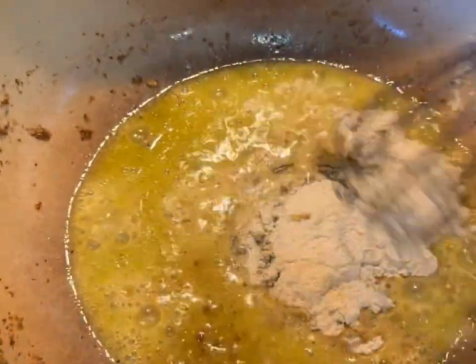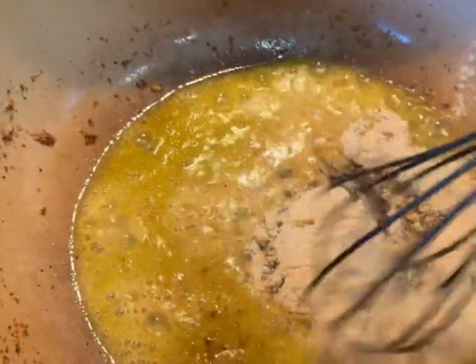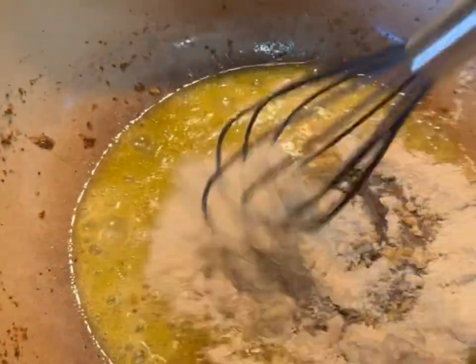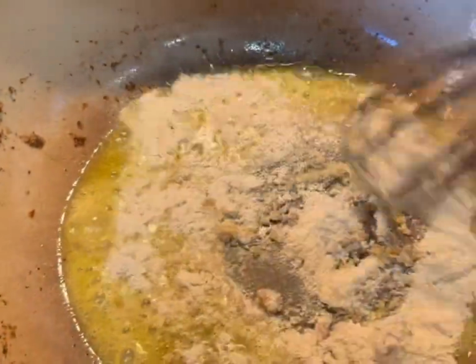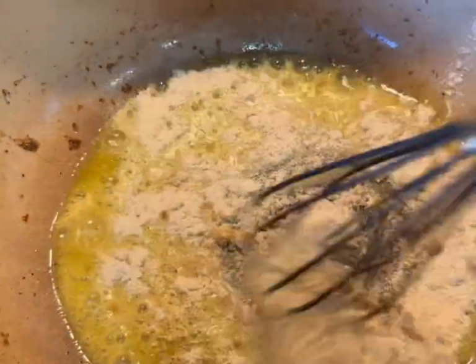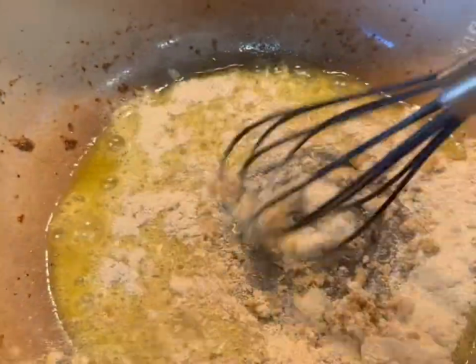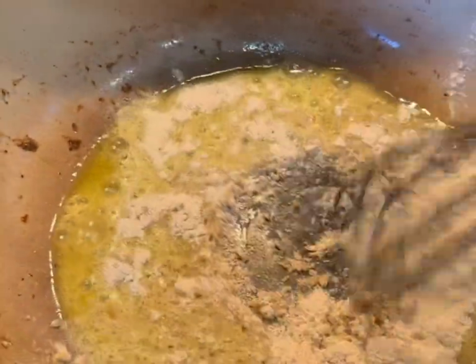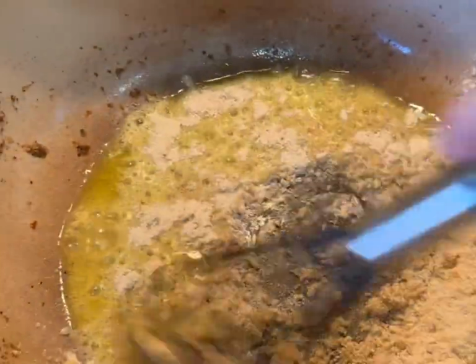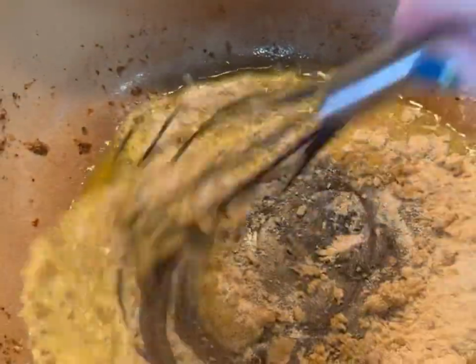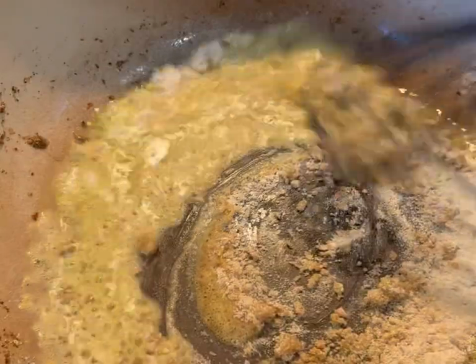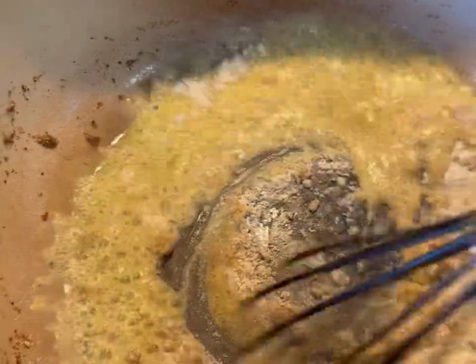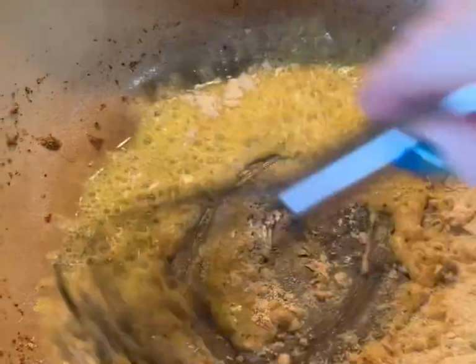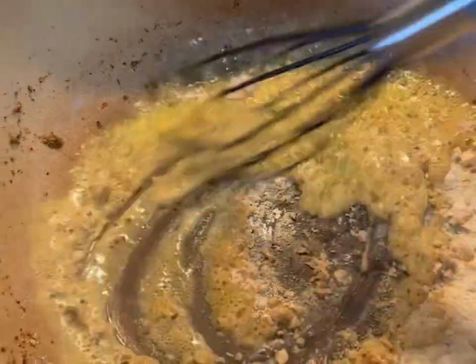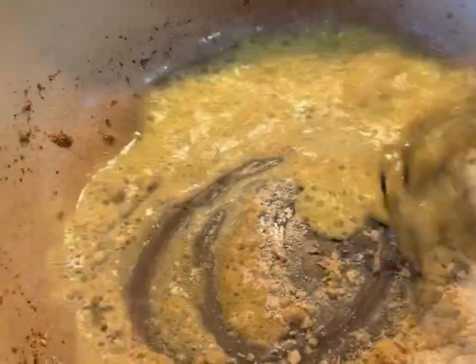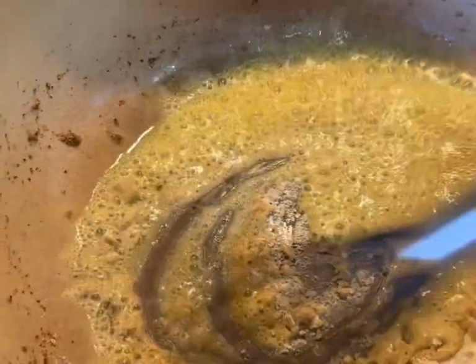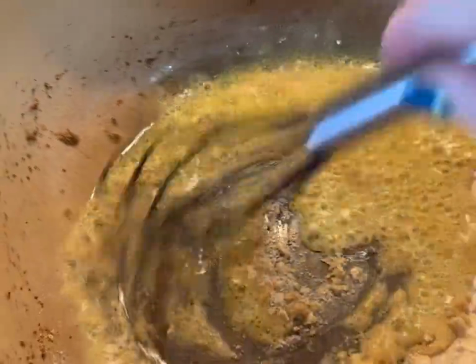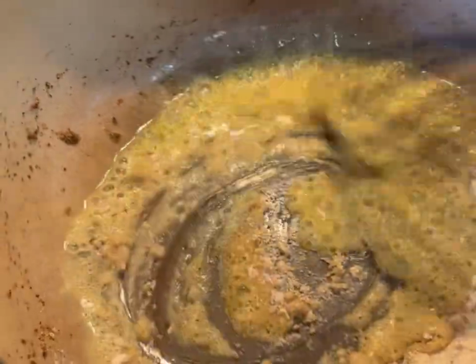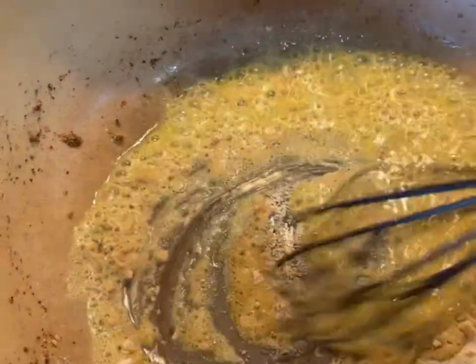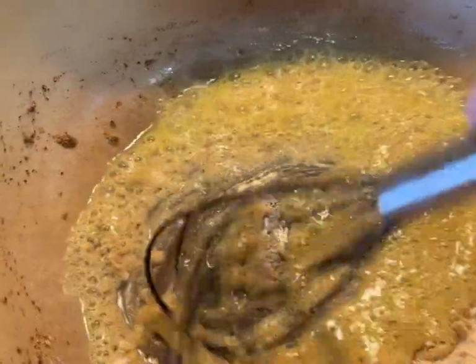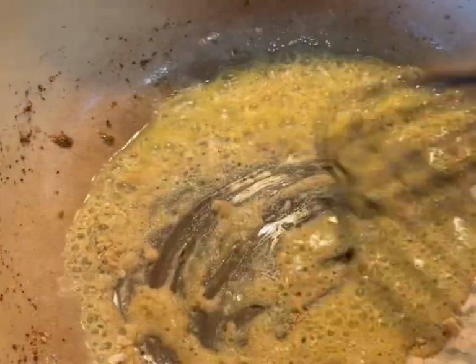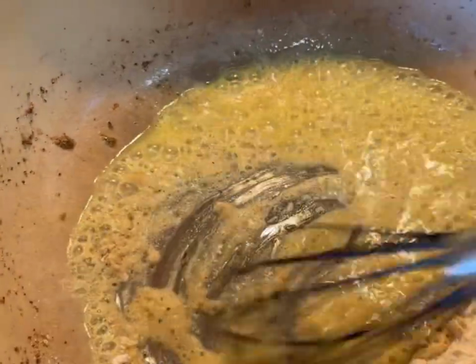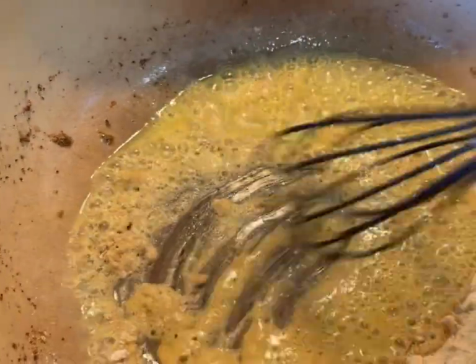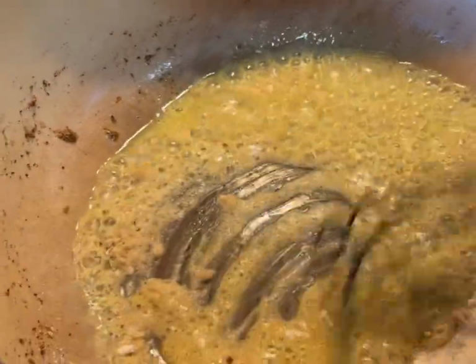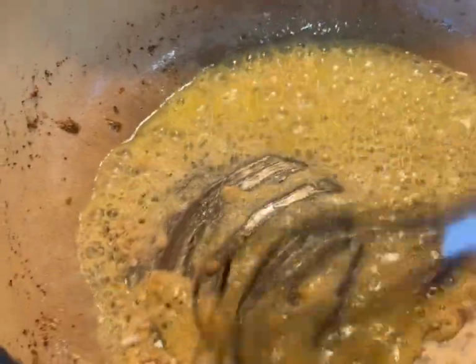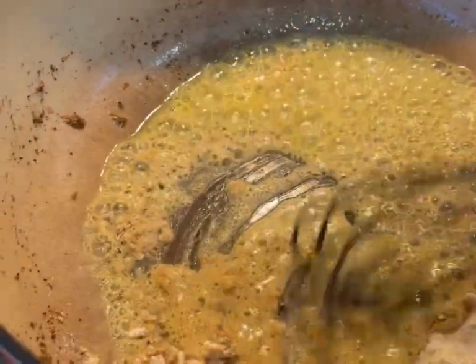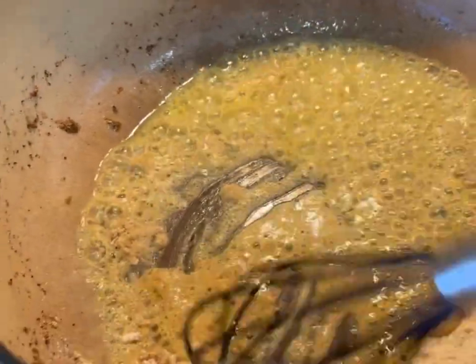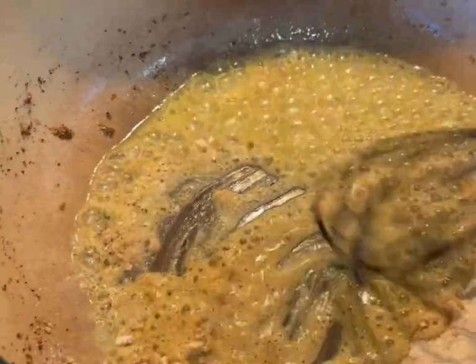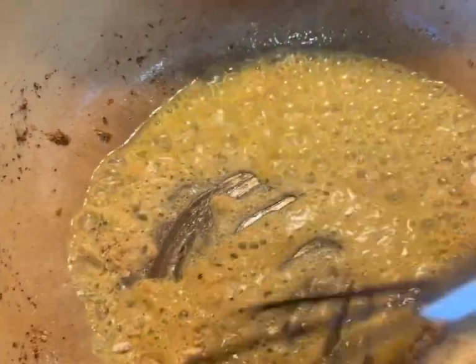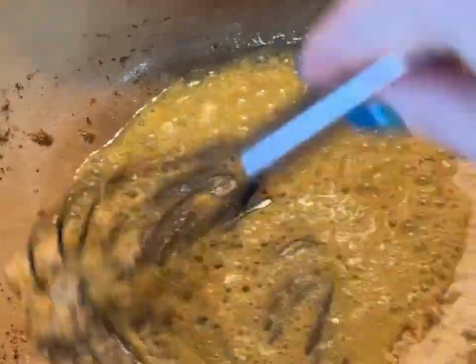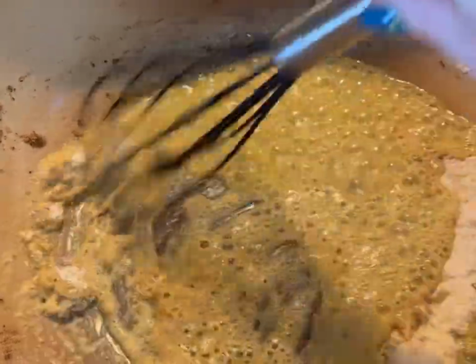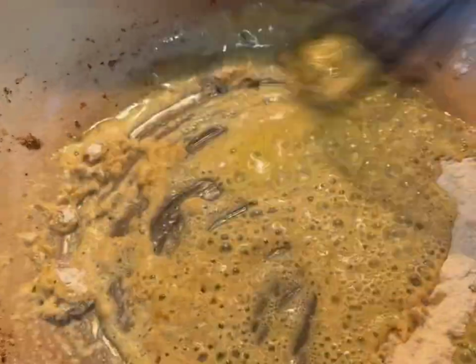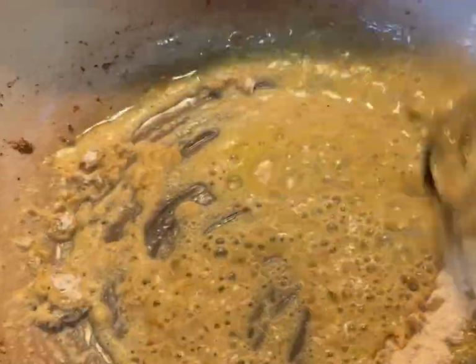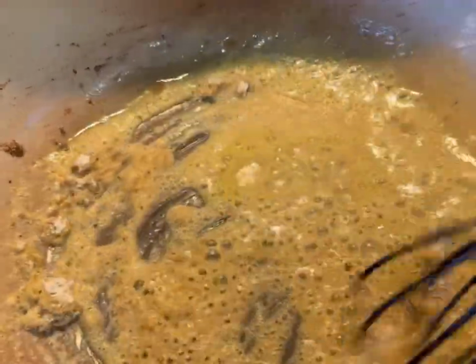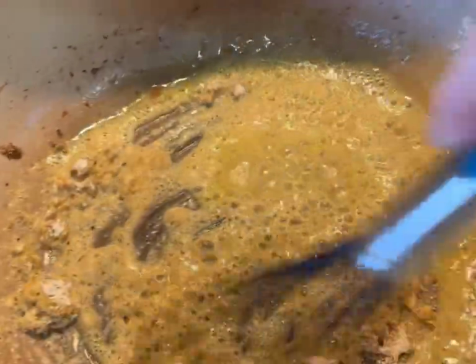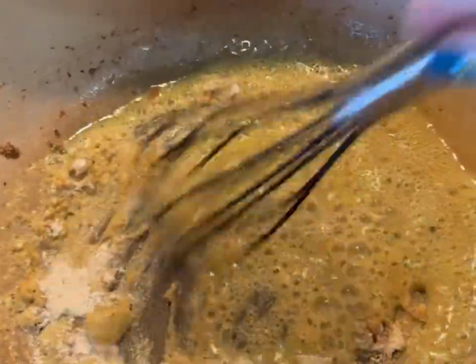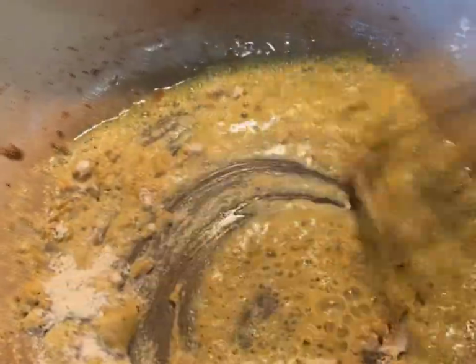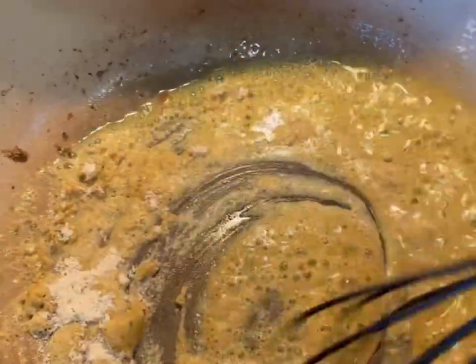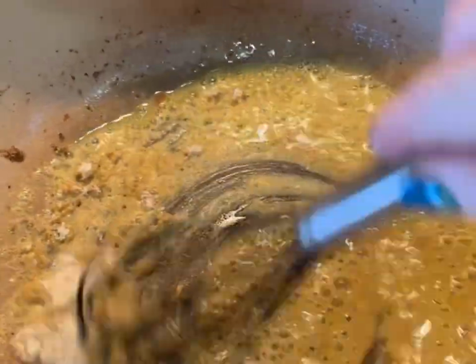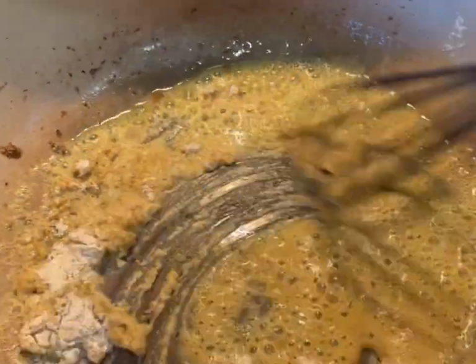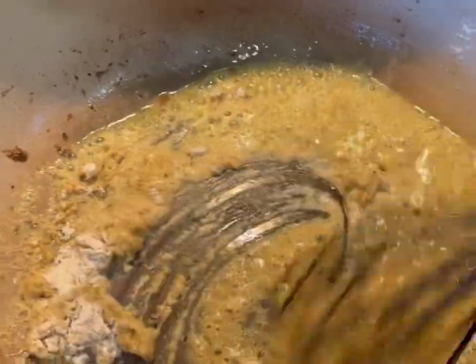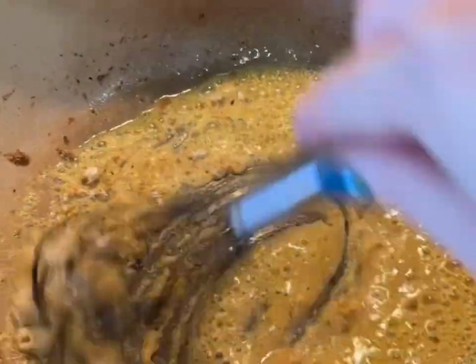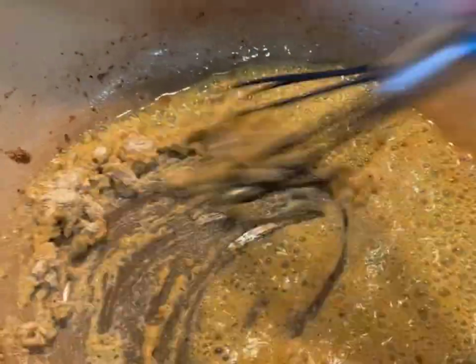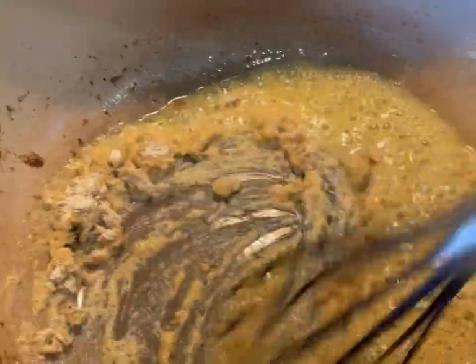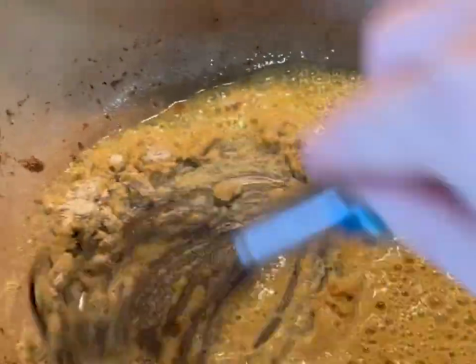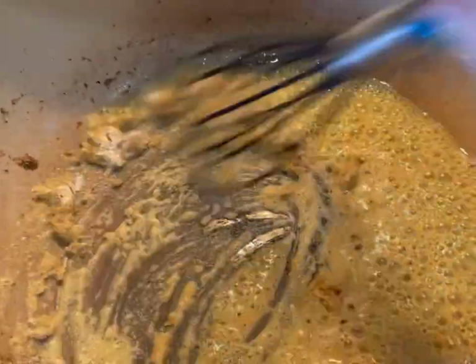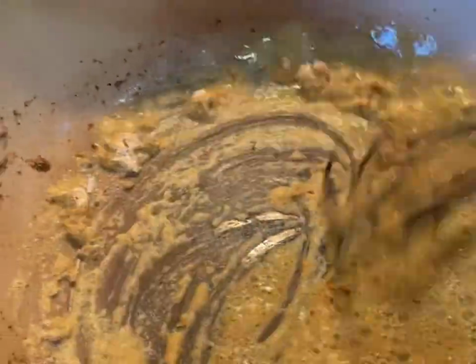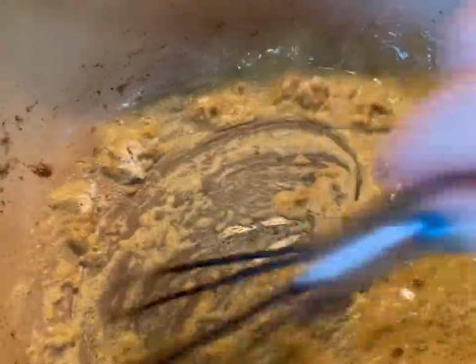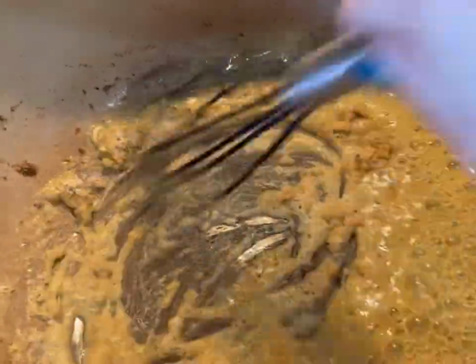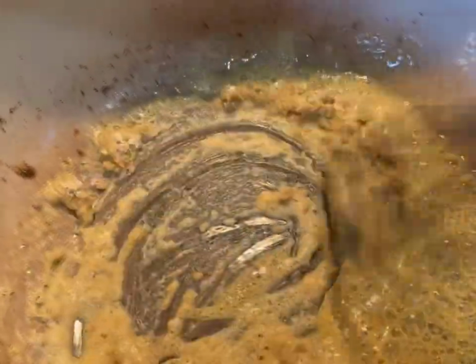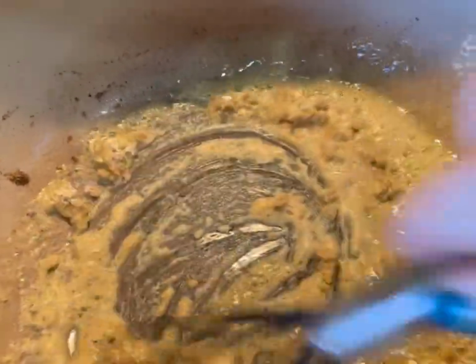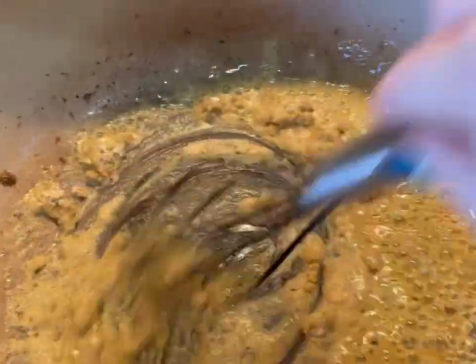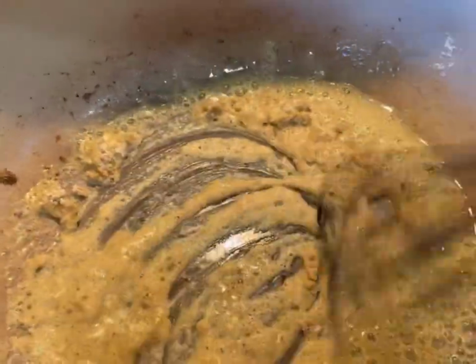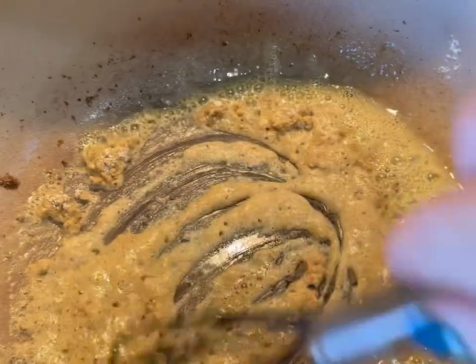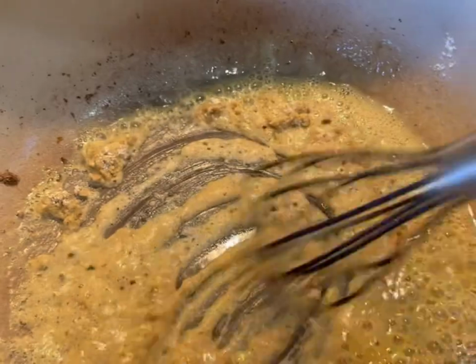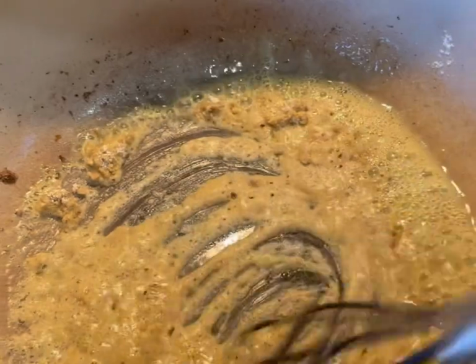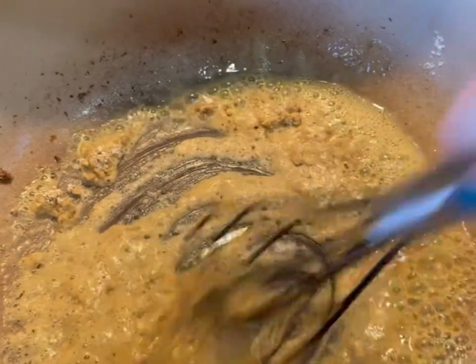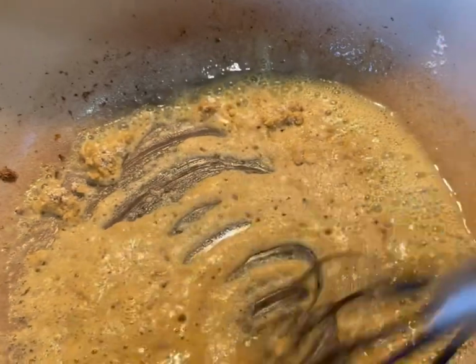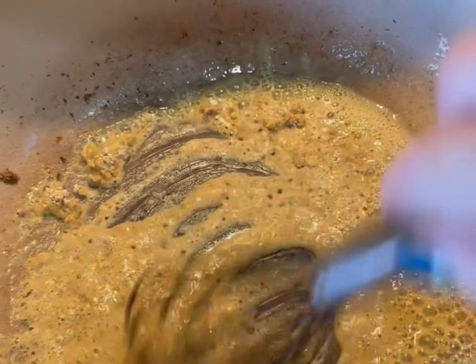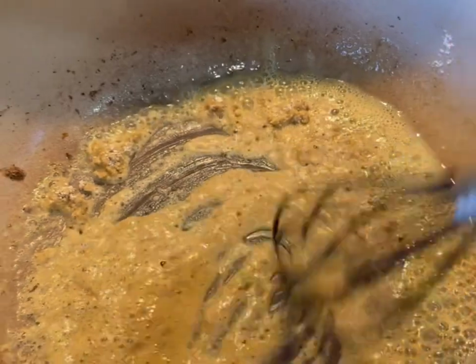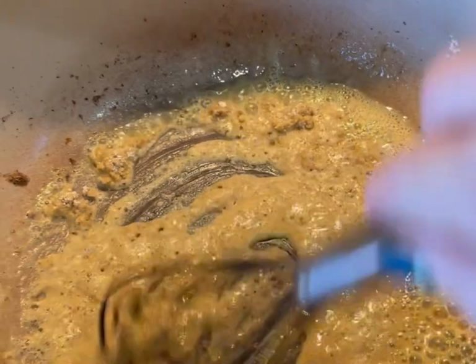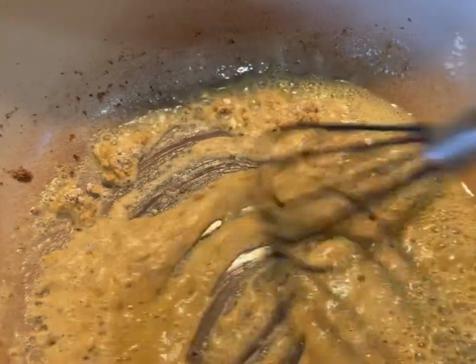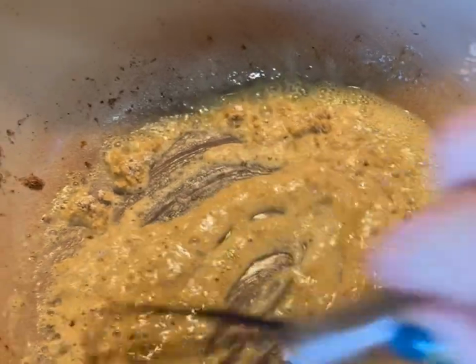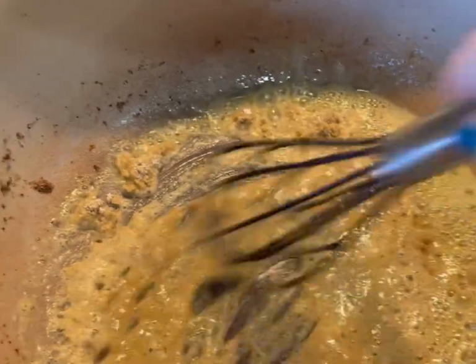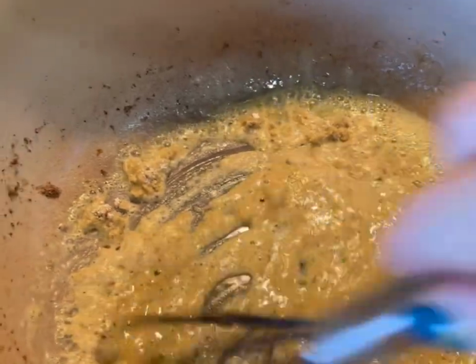To make an easy roux, just go in and whisk some flour into some olive oil. That's going to be your thickening agent for the stew.